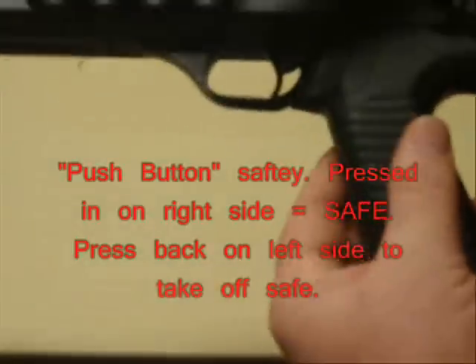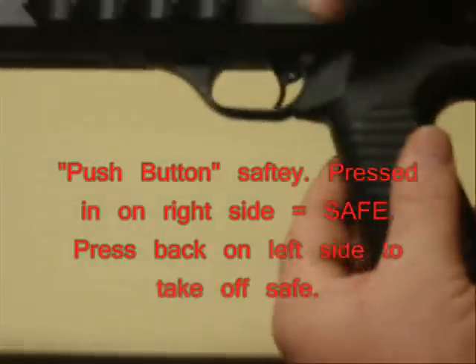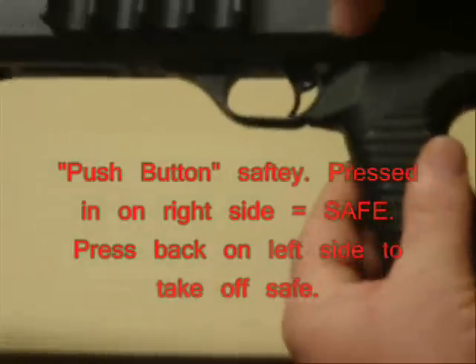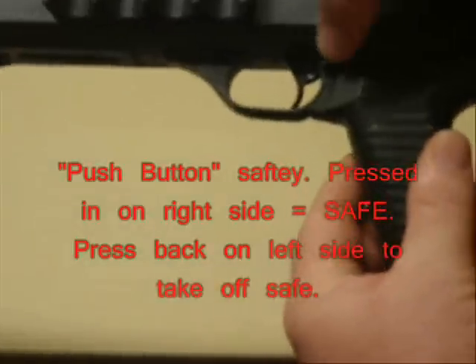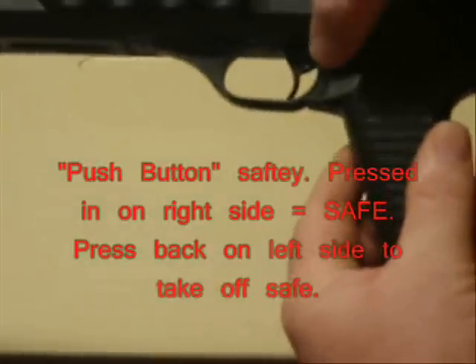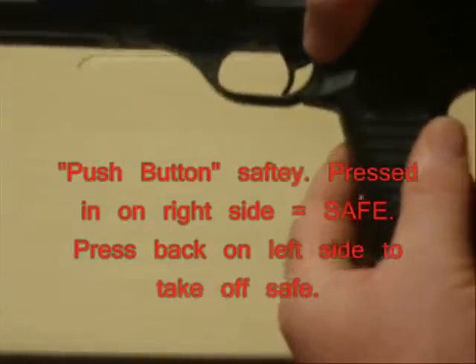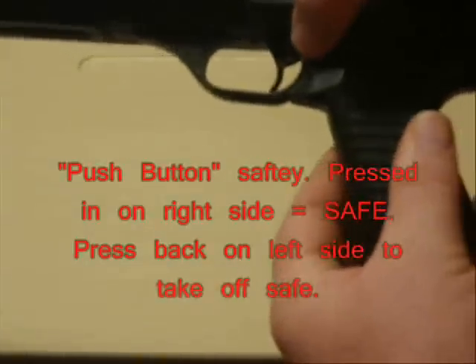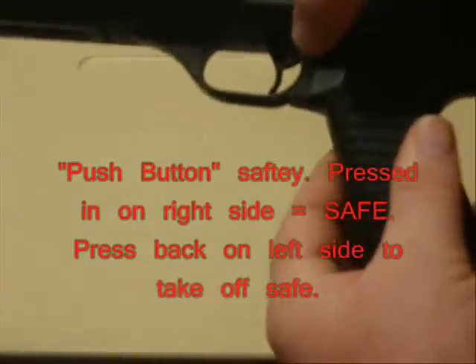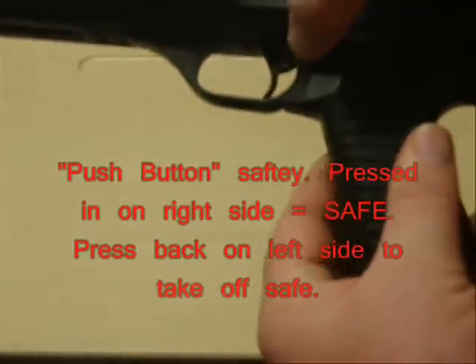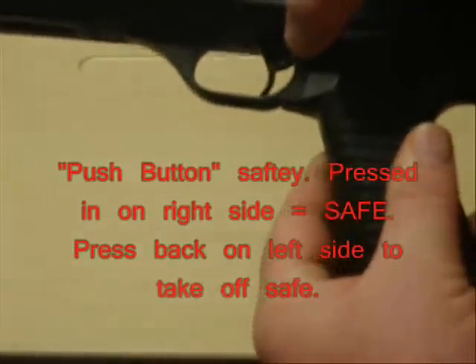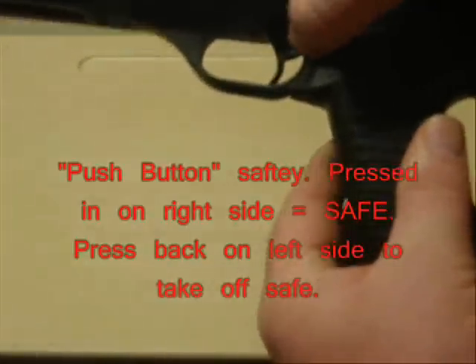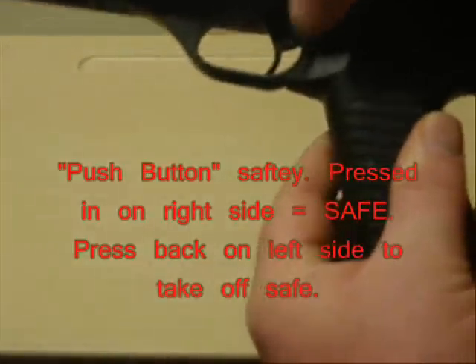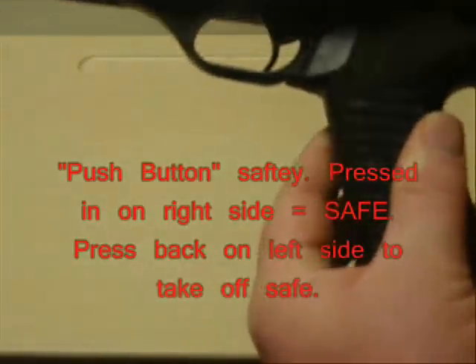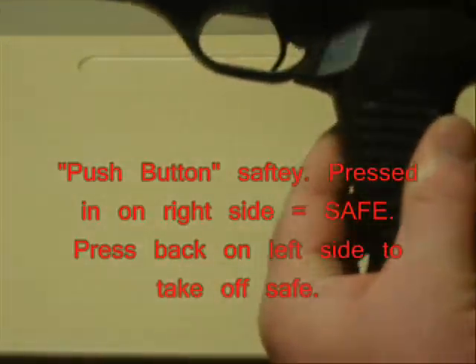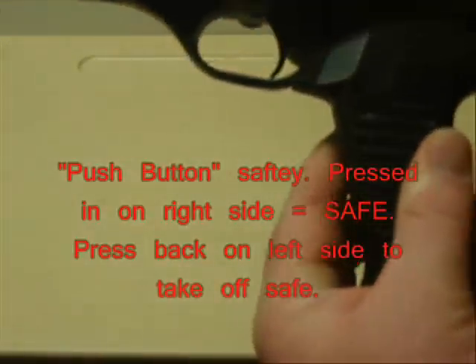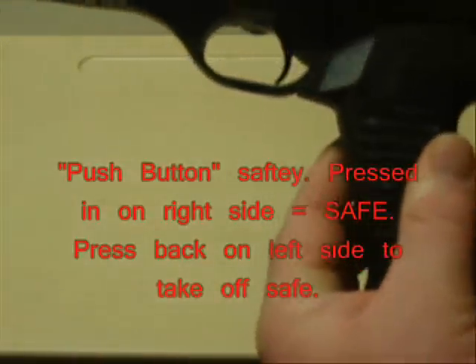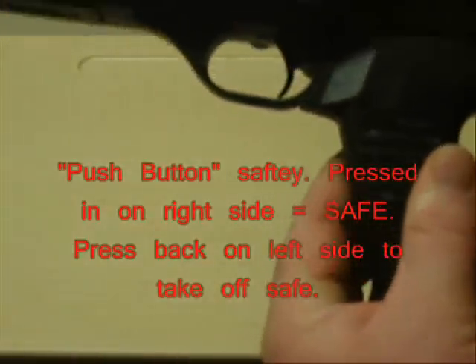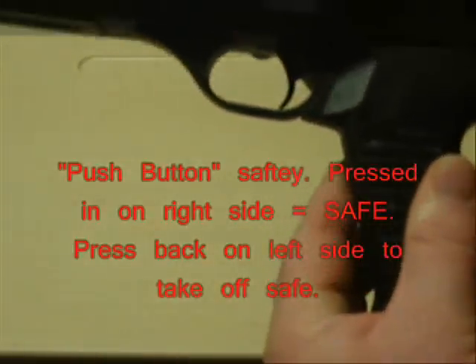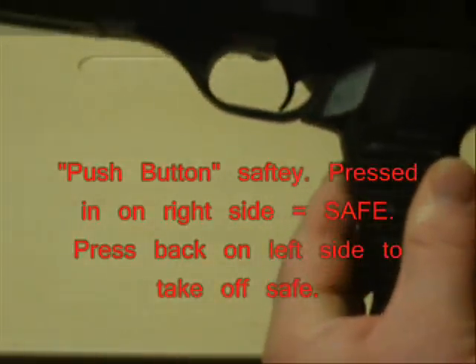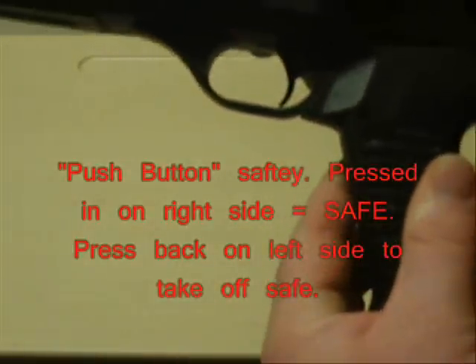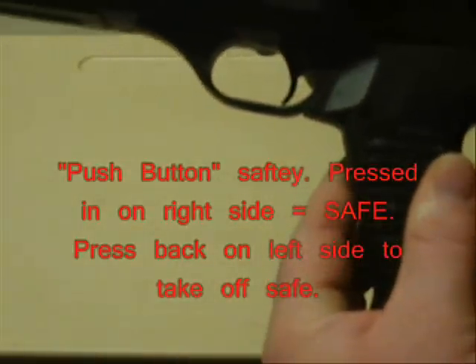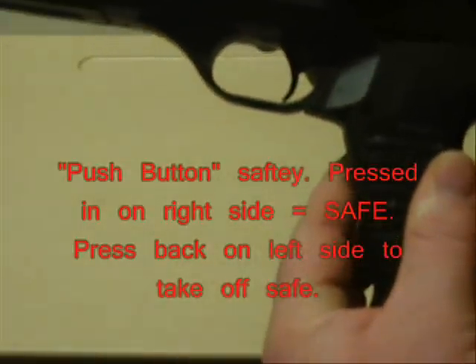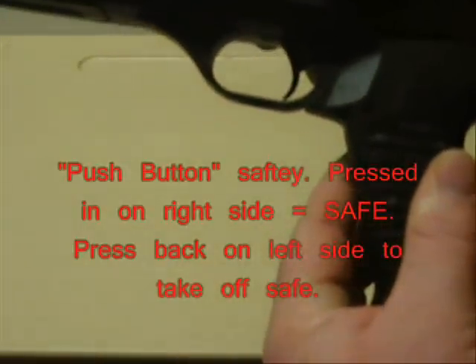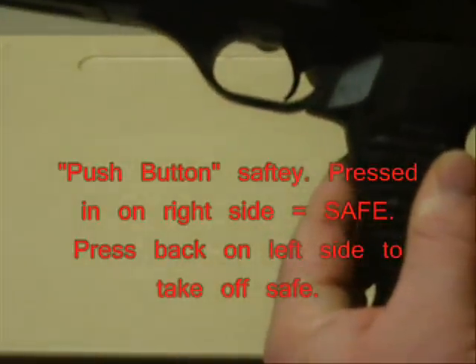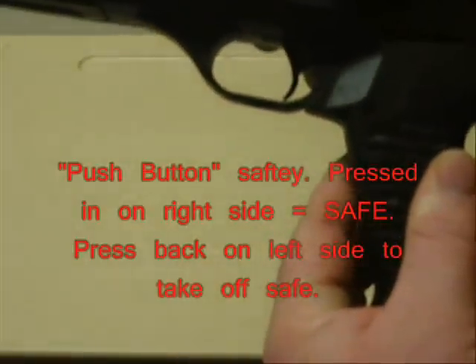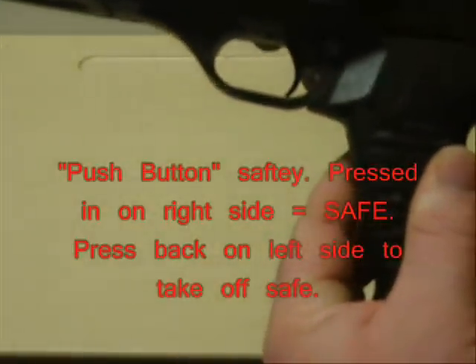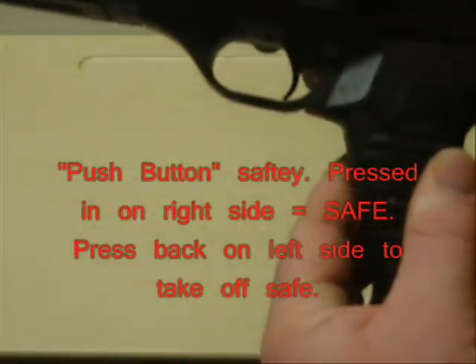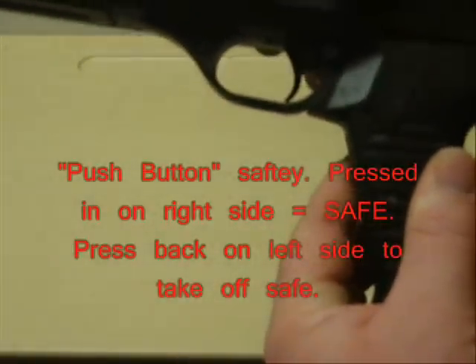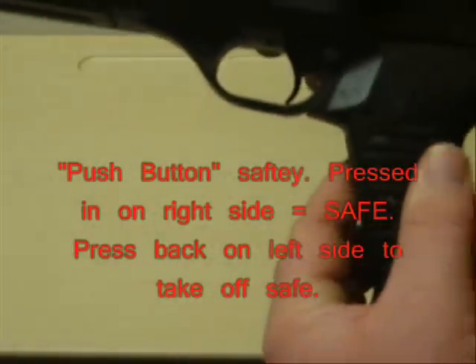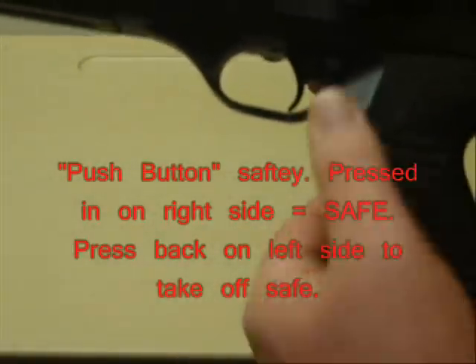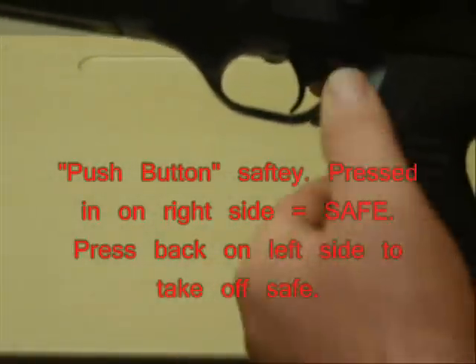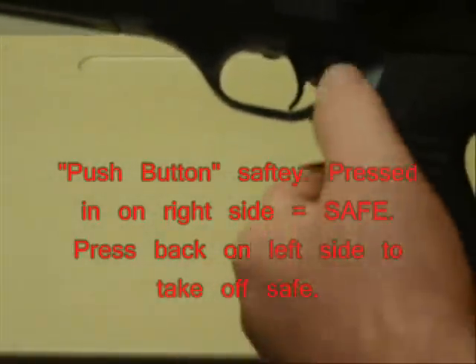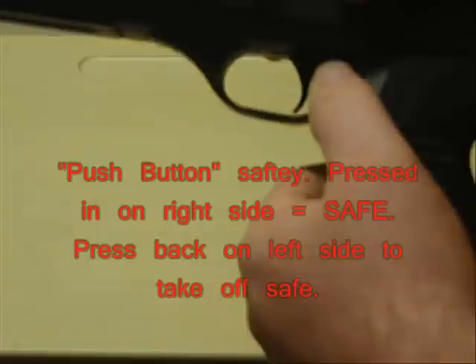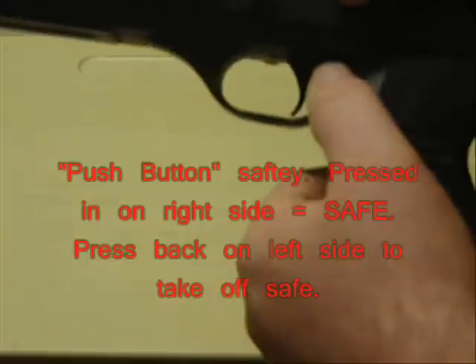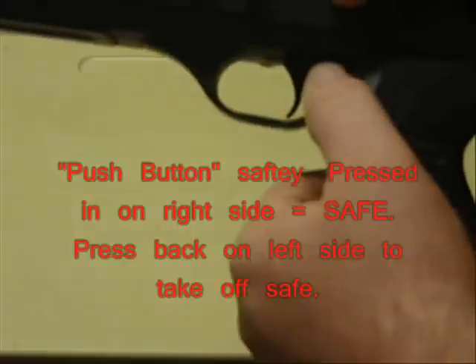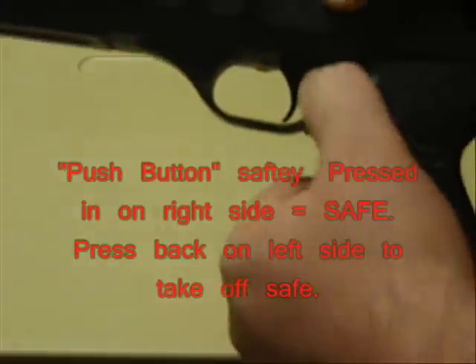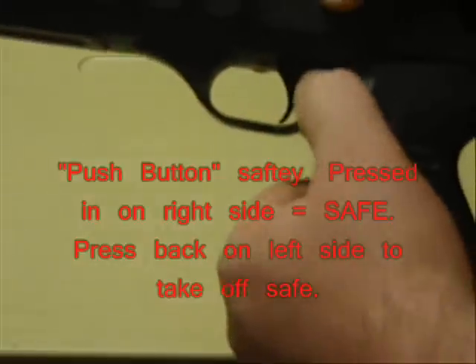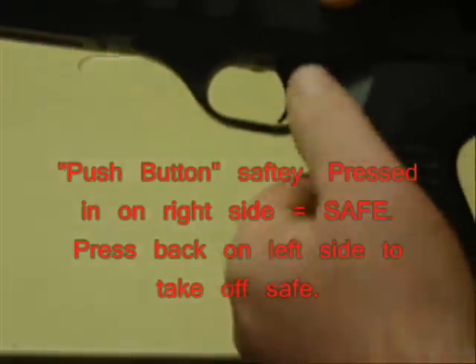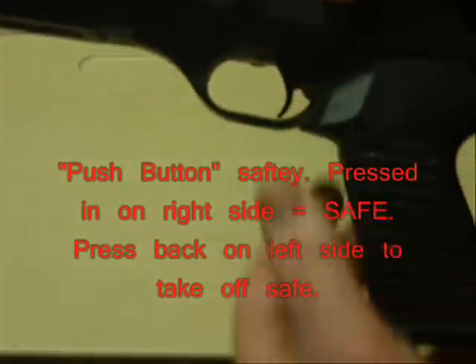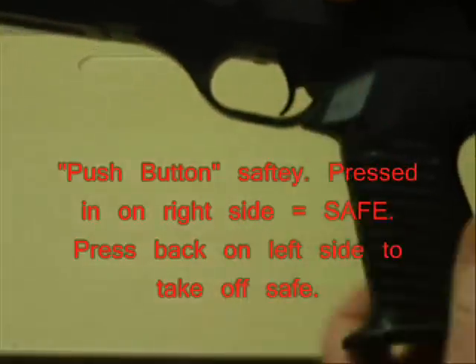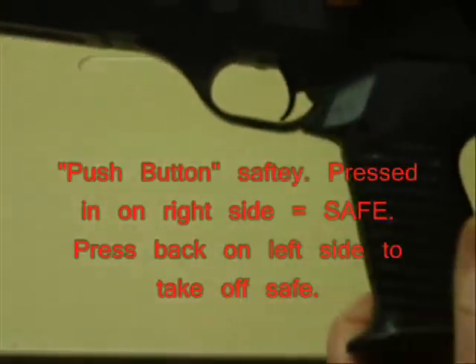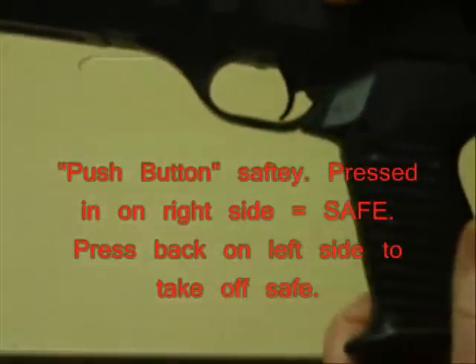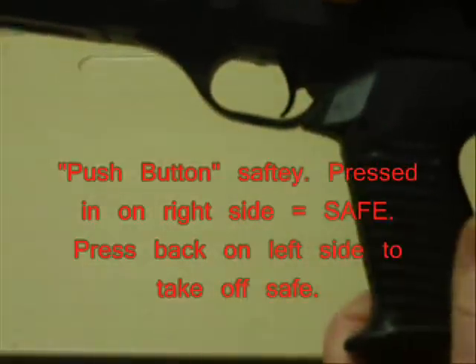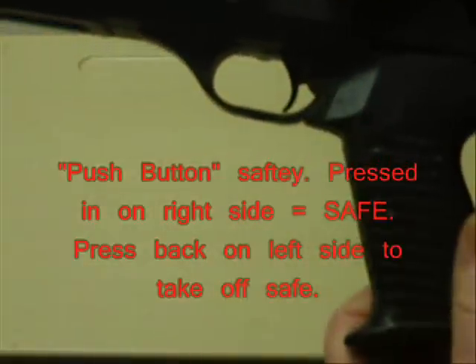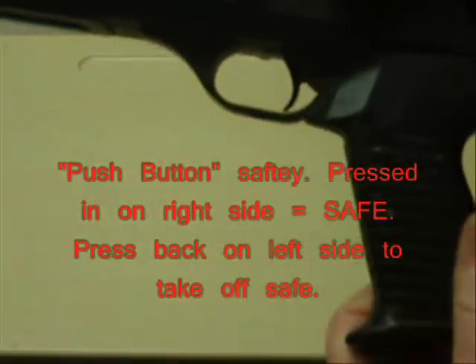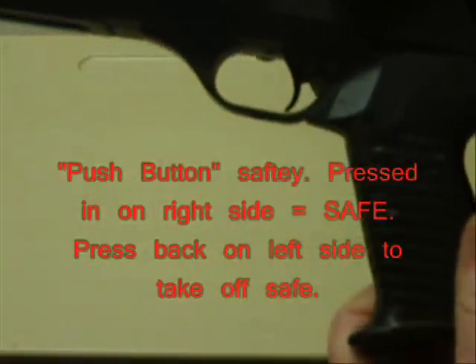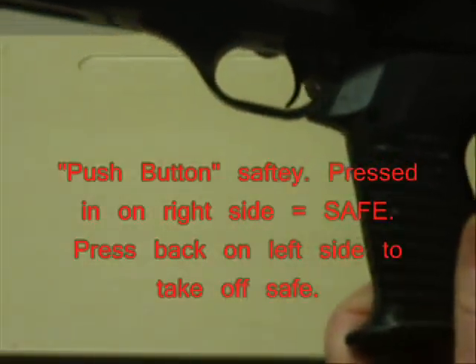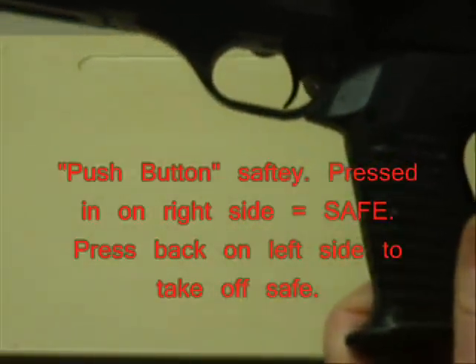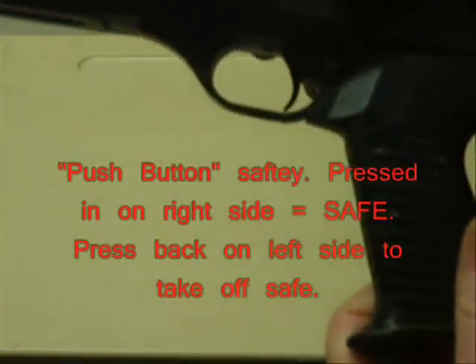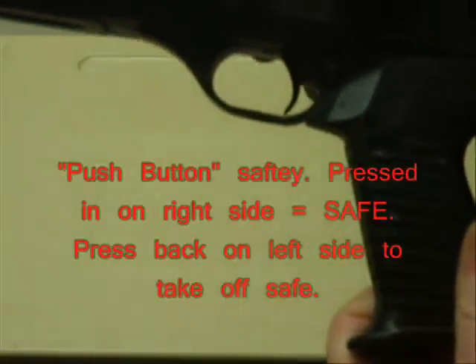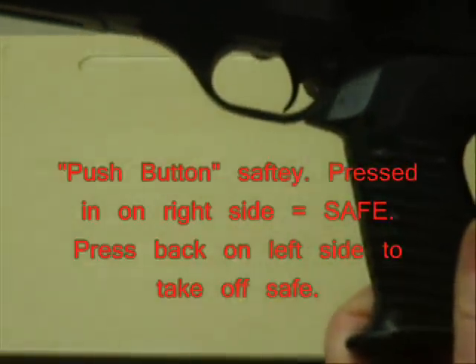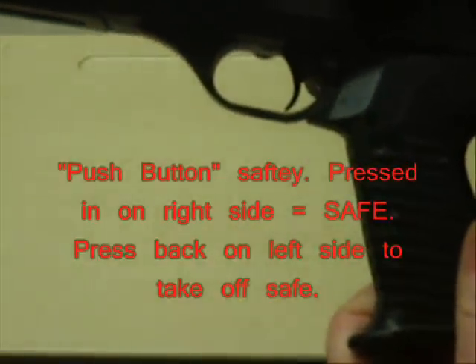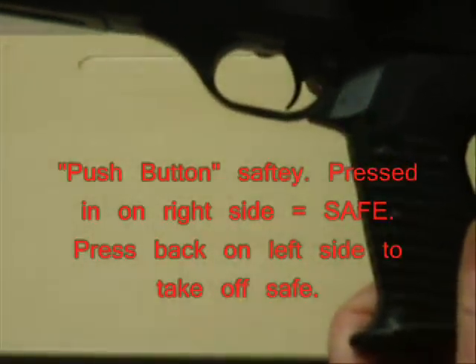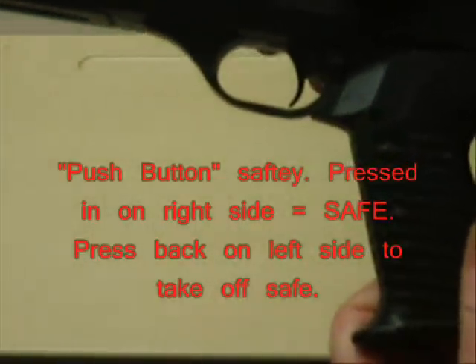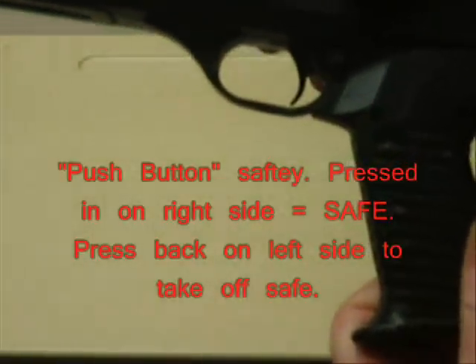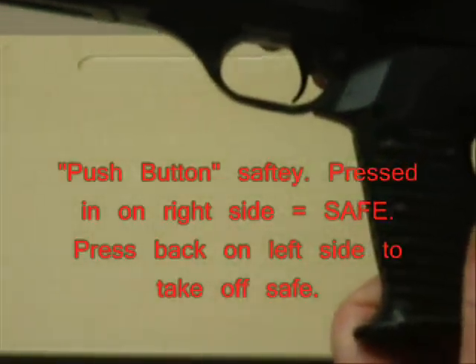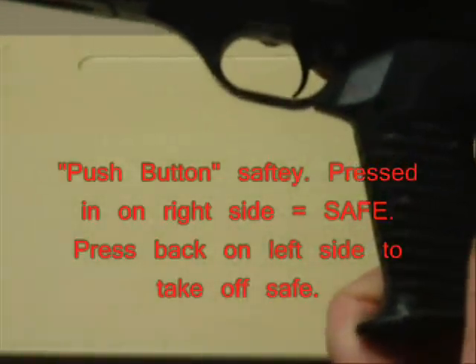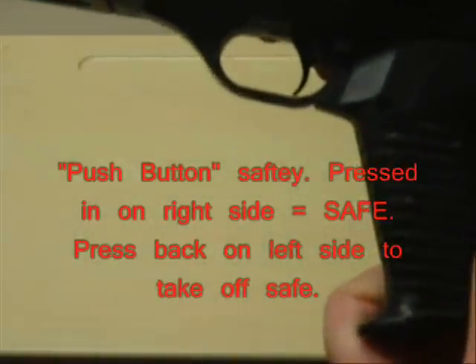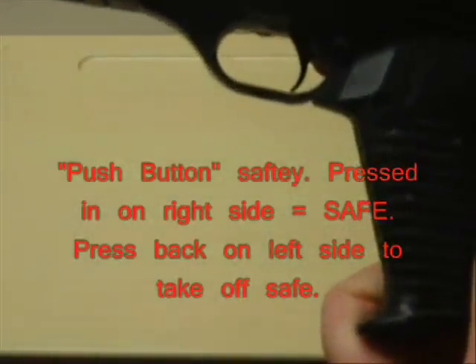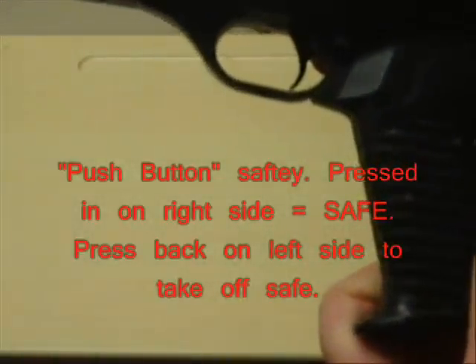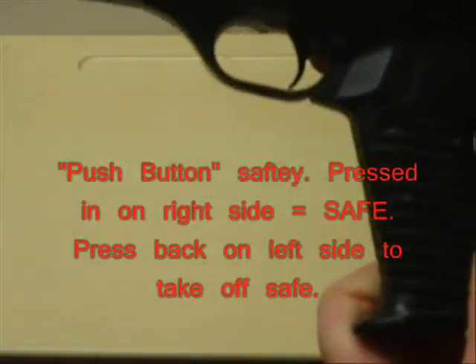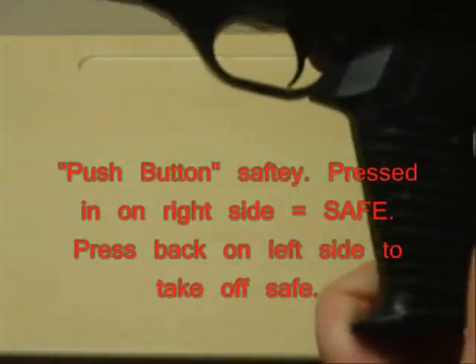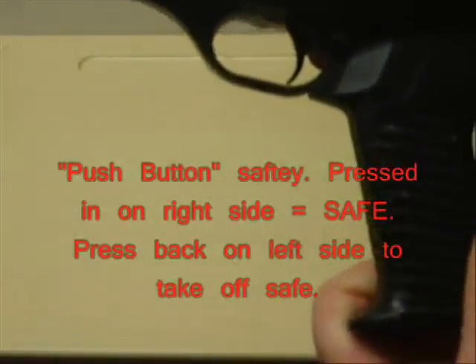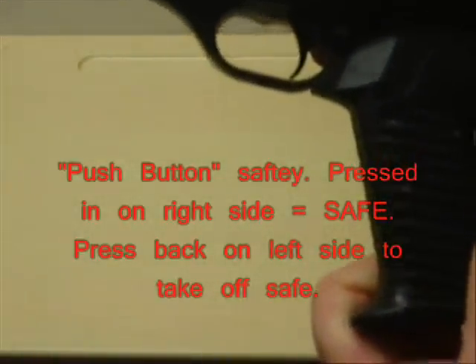You've got your safety located right behind the trigger housing. Very nice. One direction is safe, the other direction is not safe.